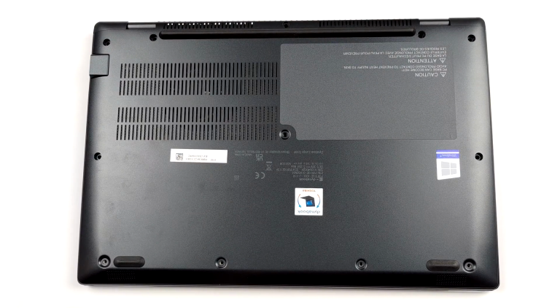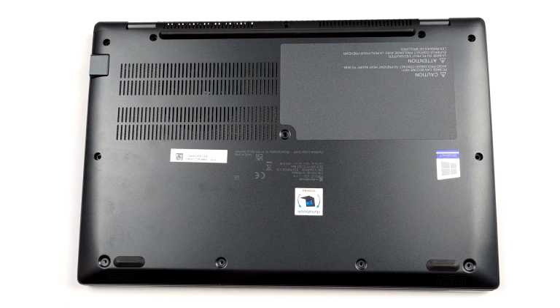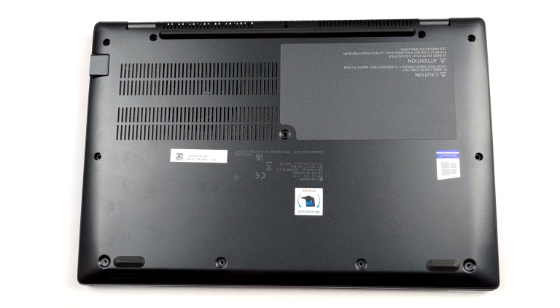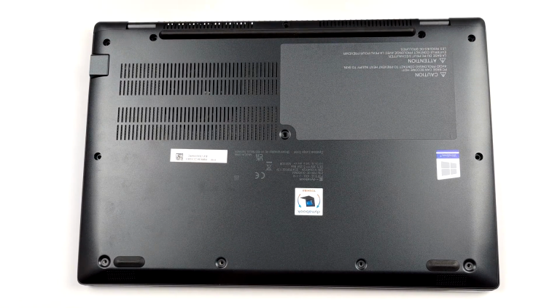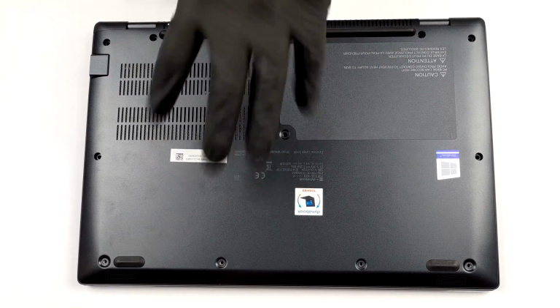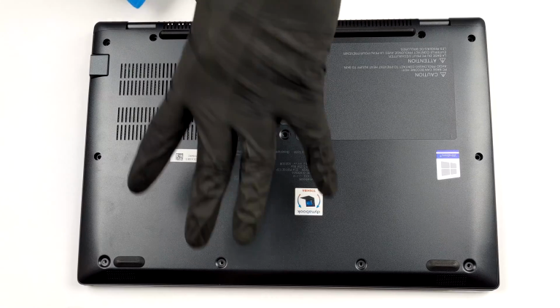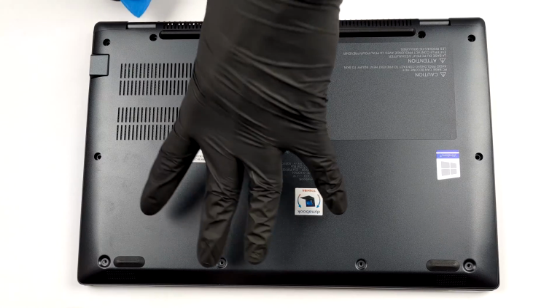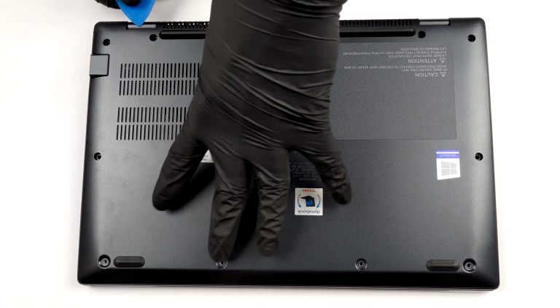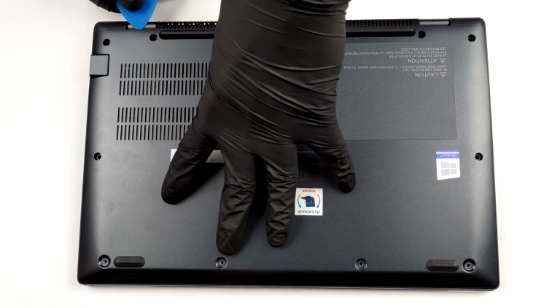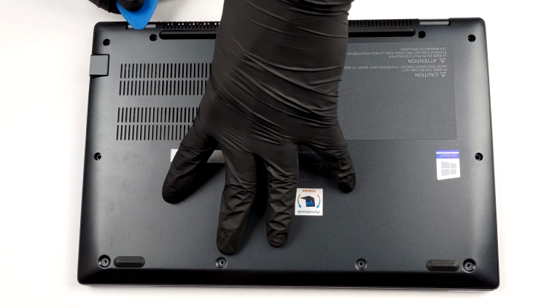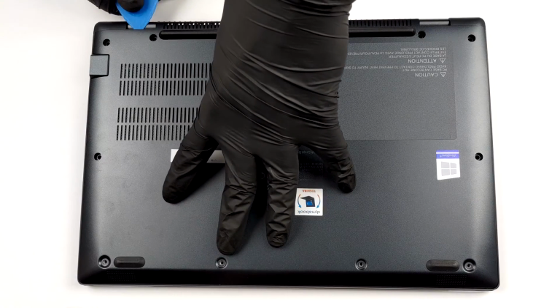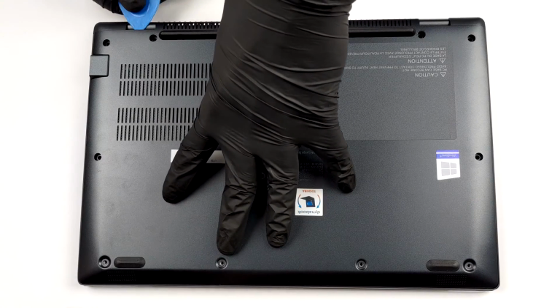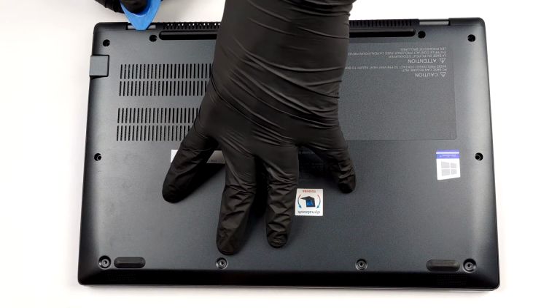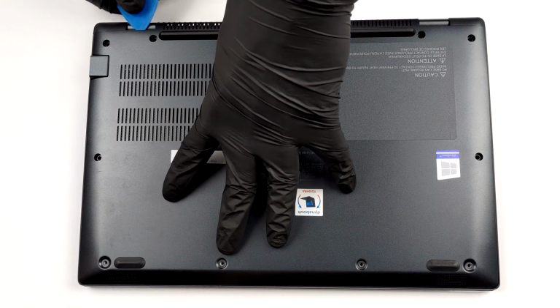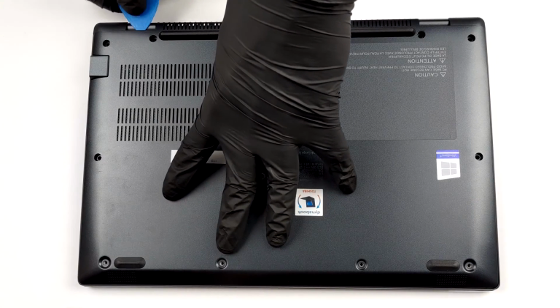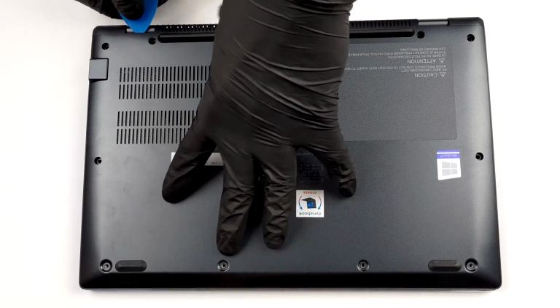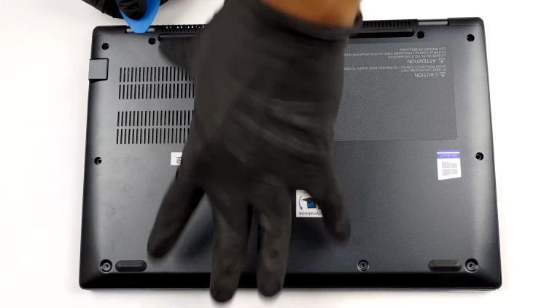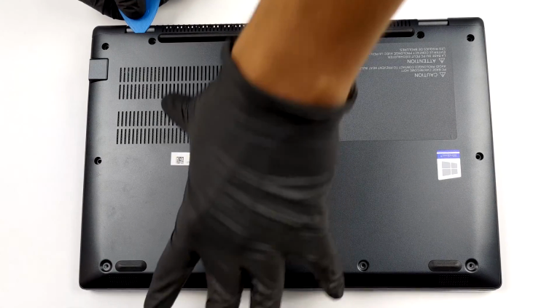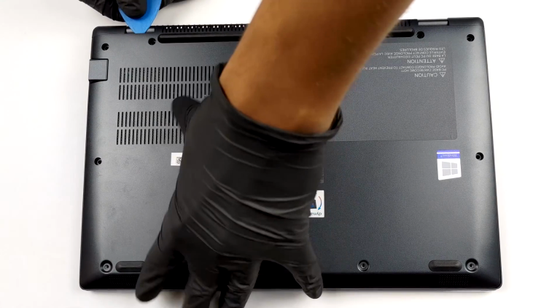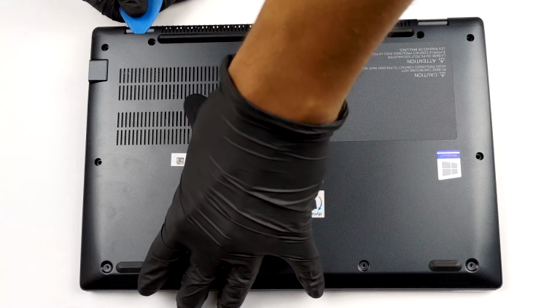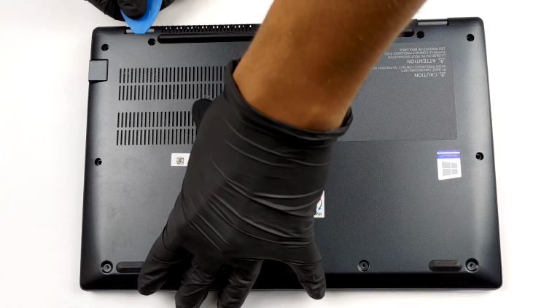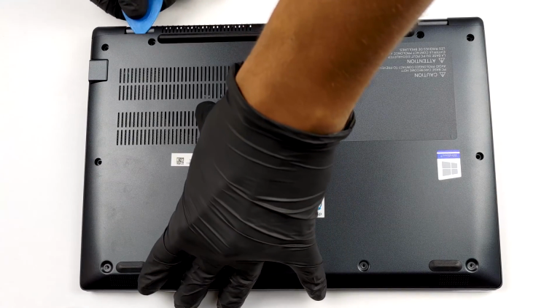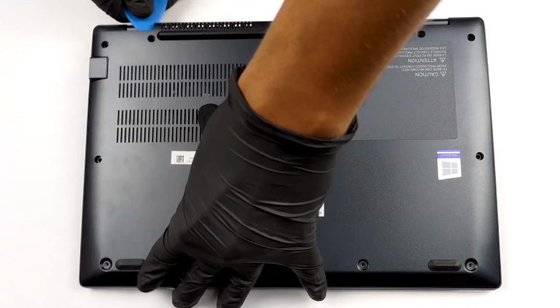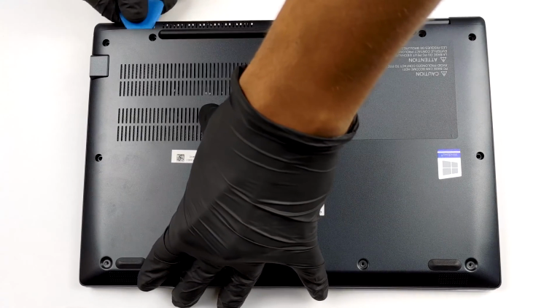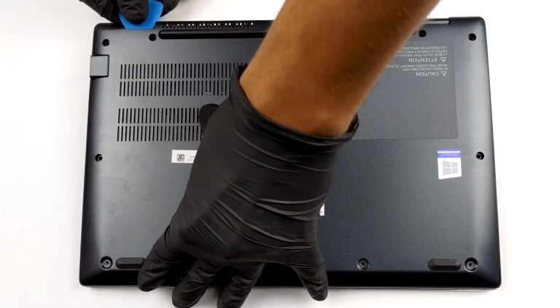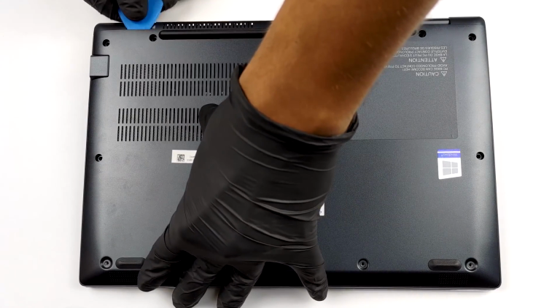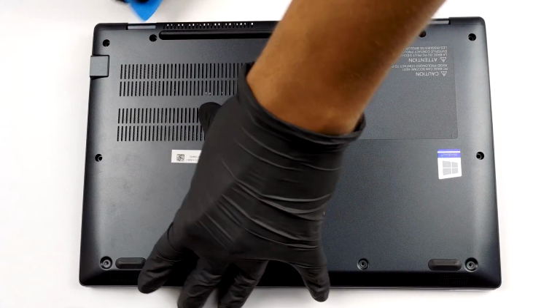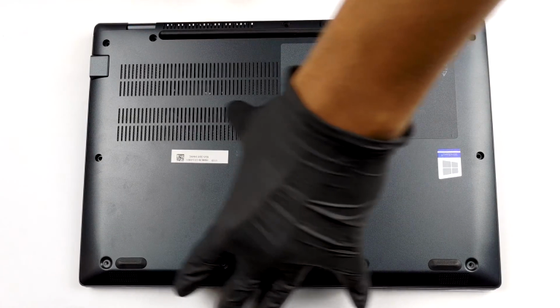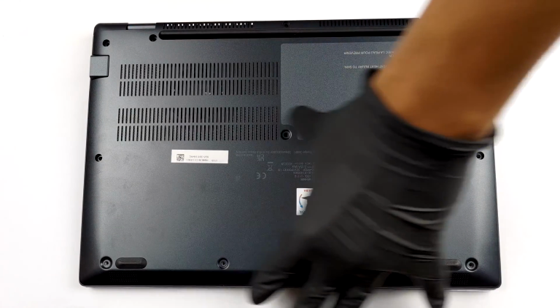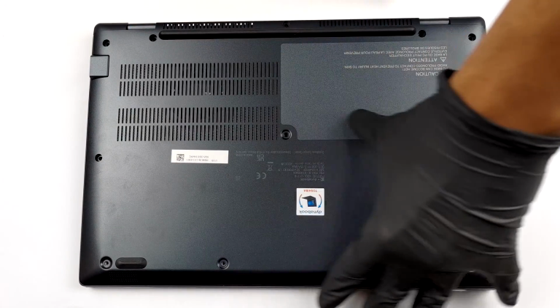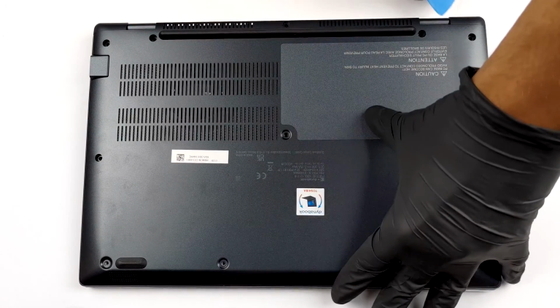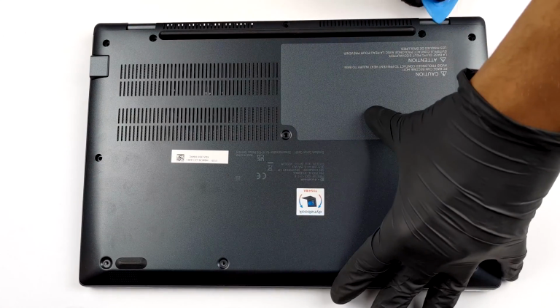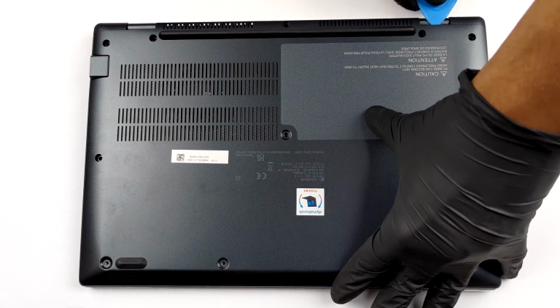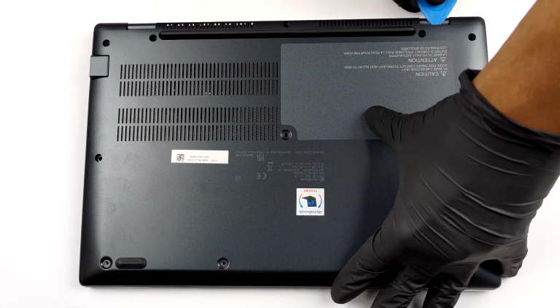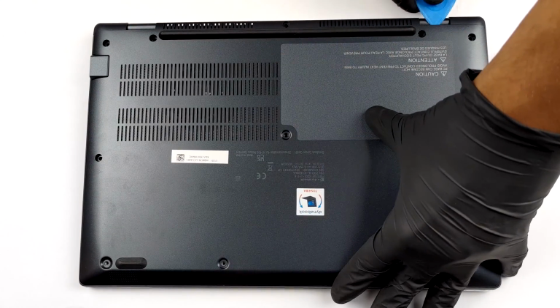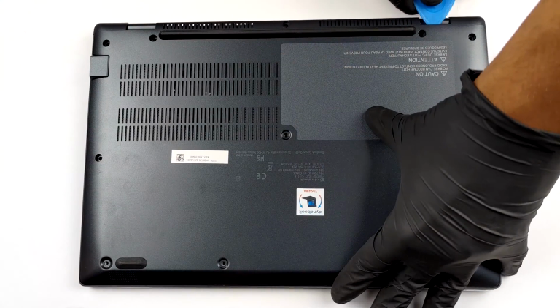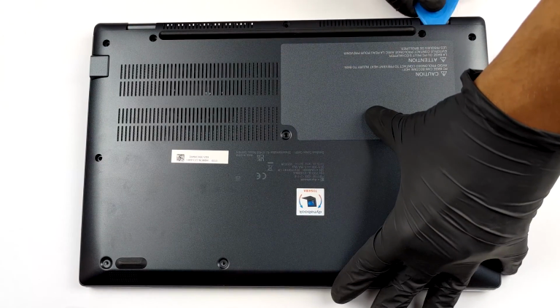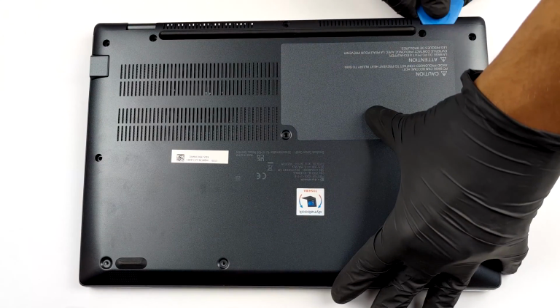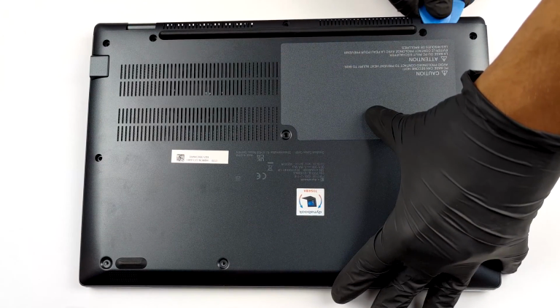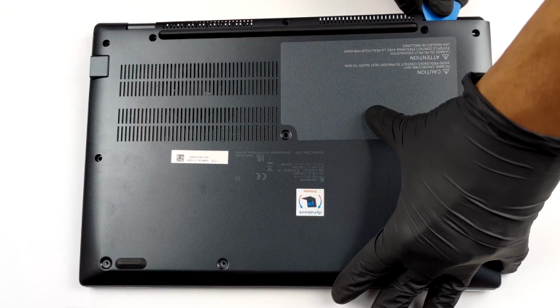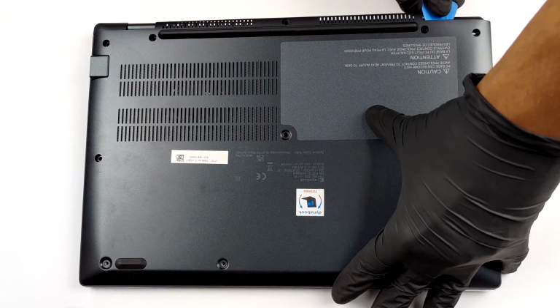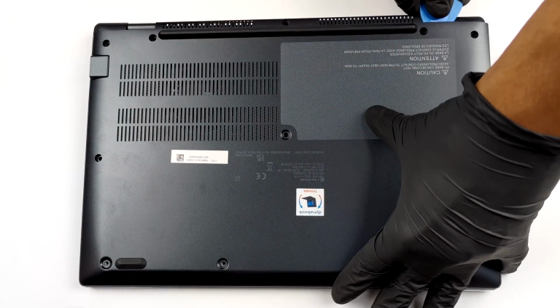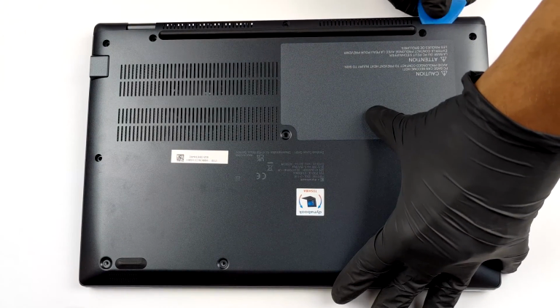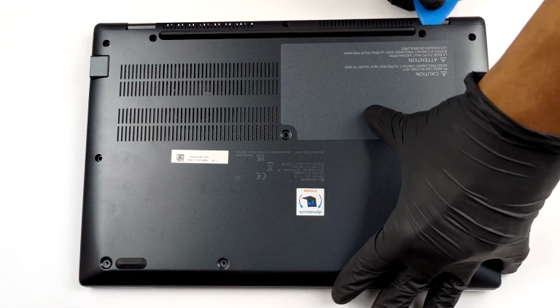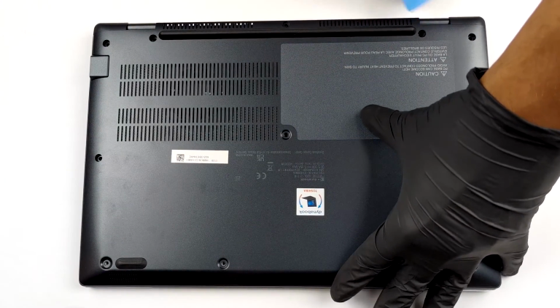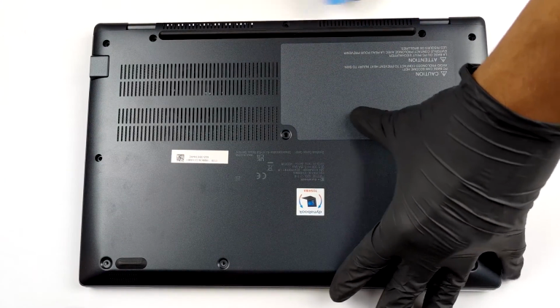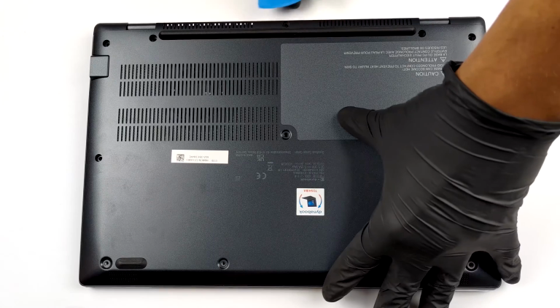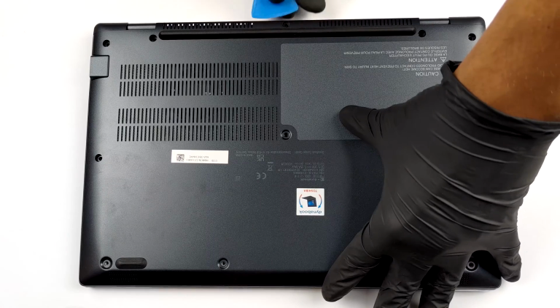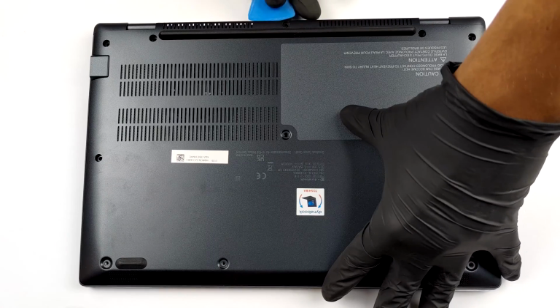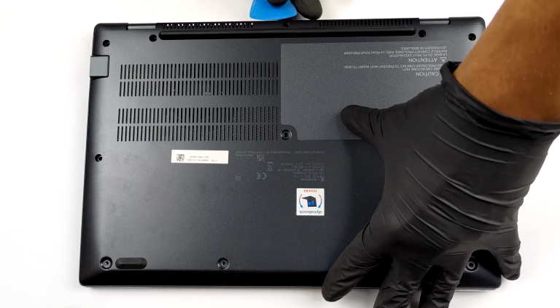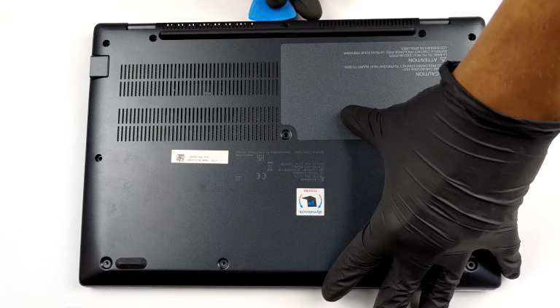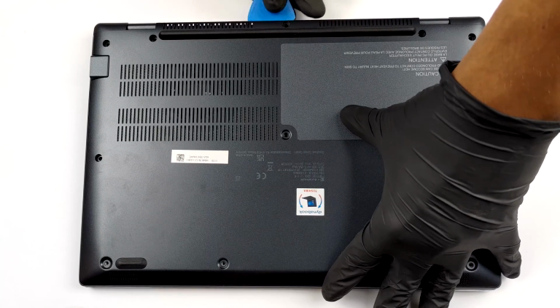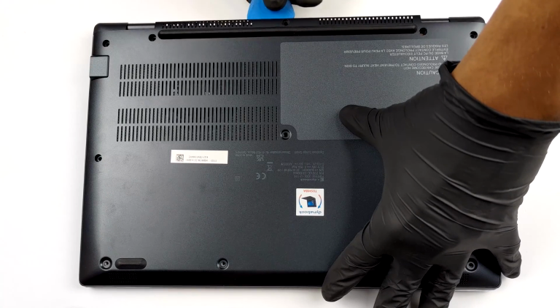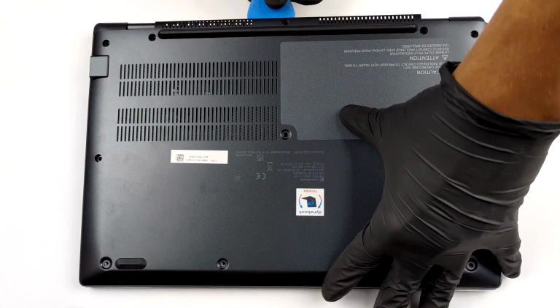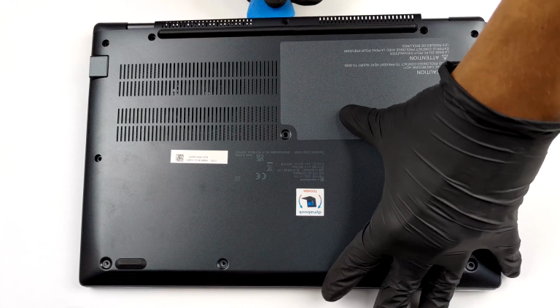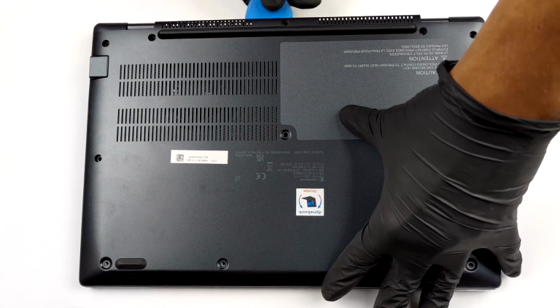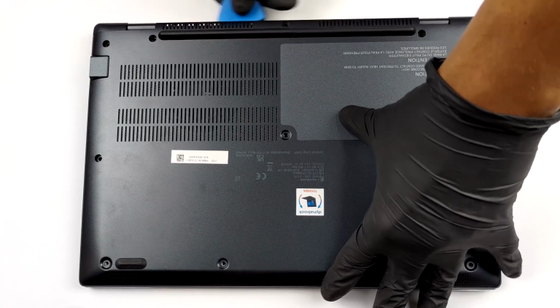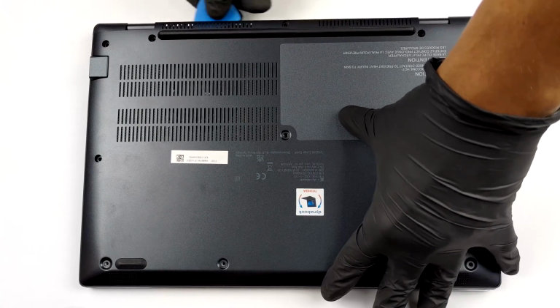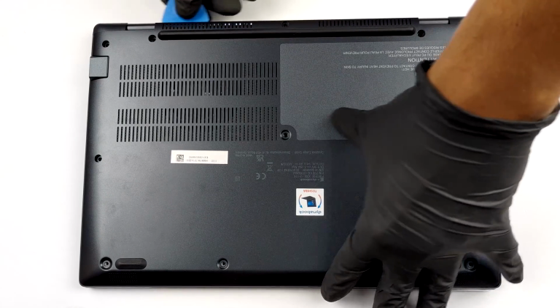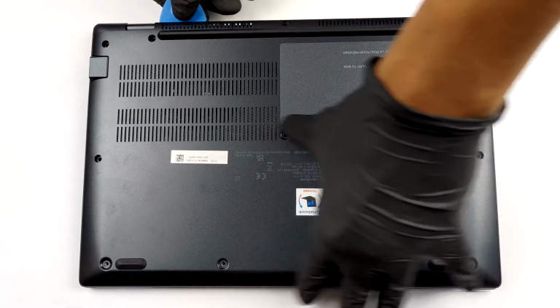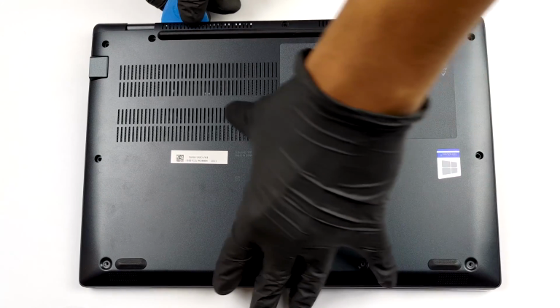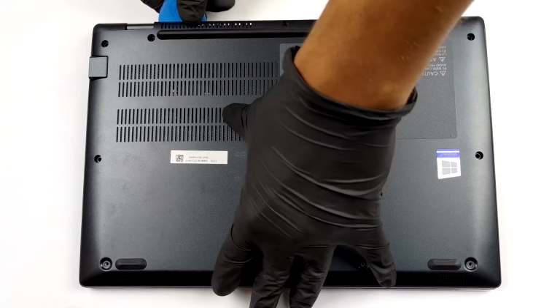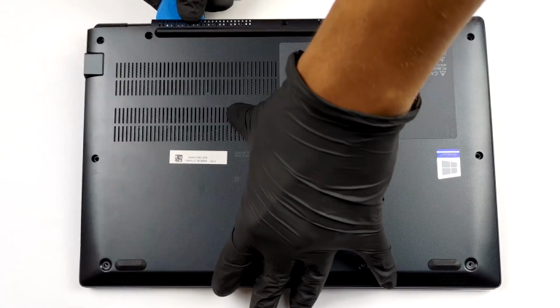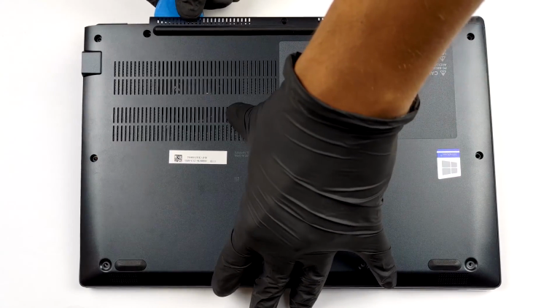To open this device, you have to undo 13 Phillips head screws. After that, just lift the bottom panel starting from the back.